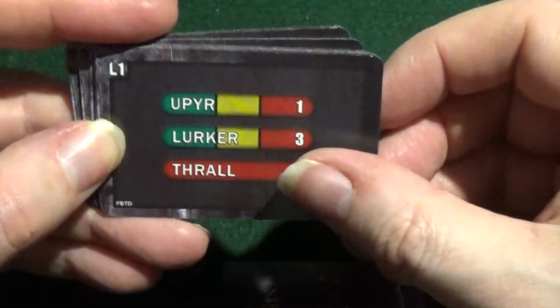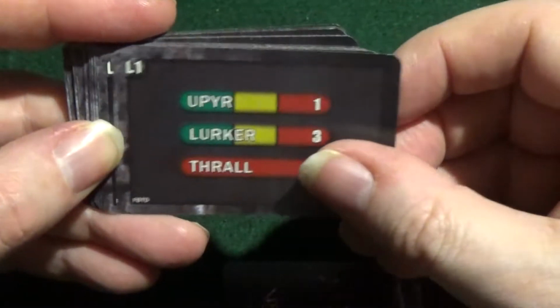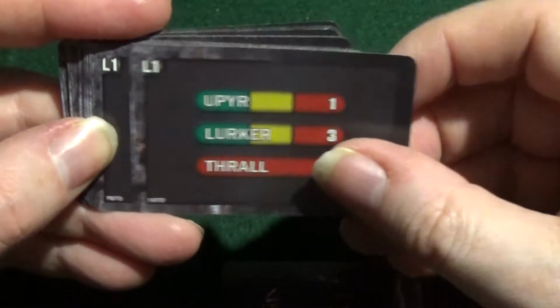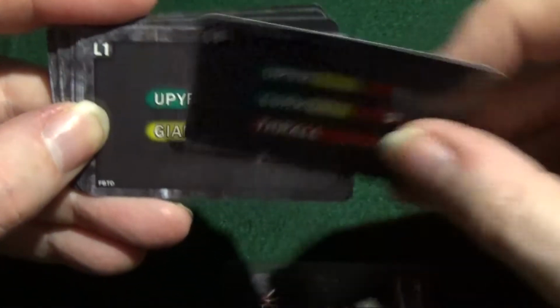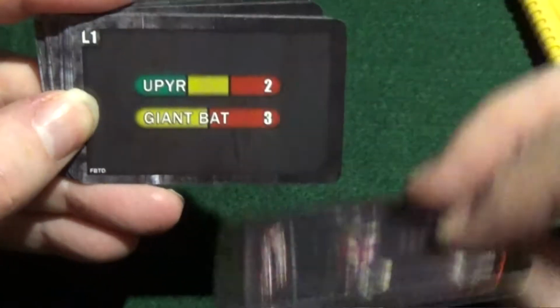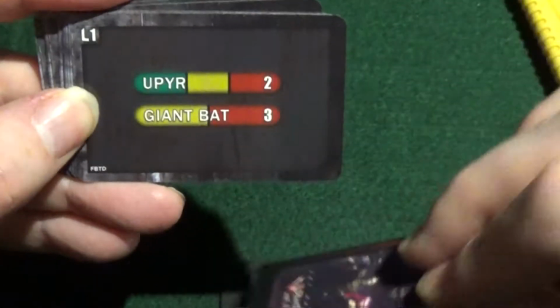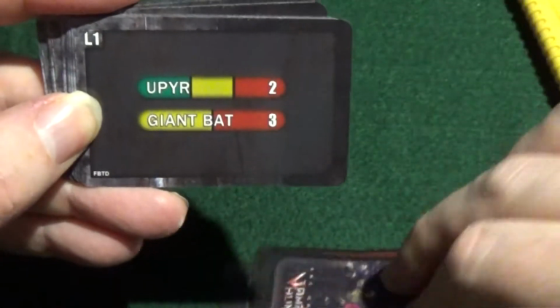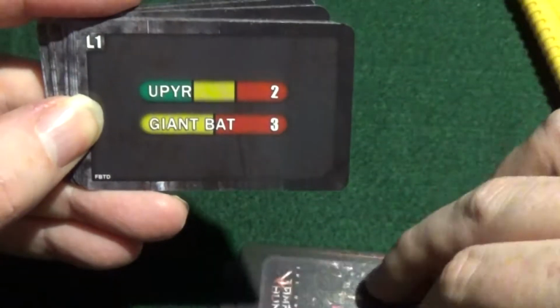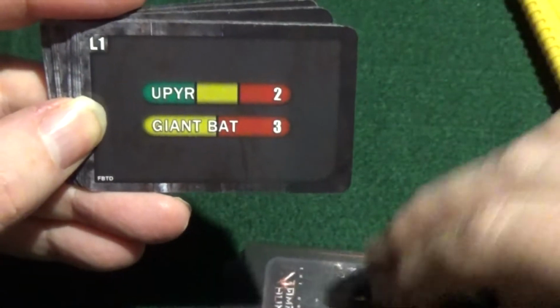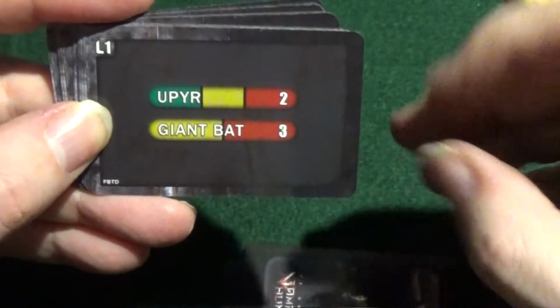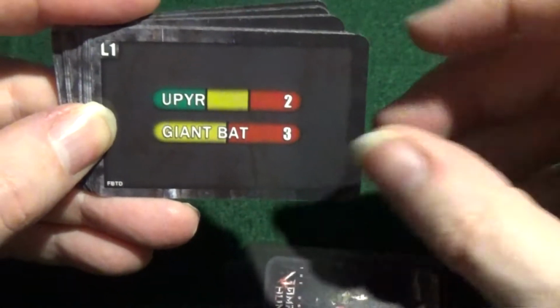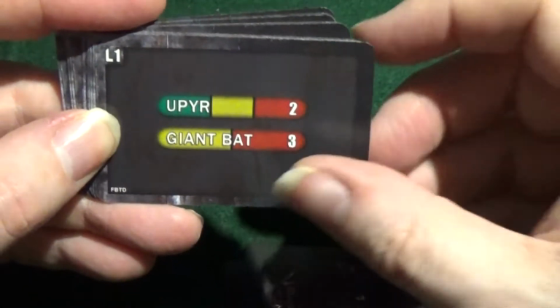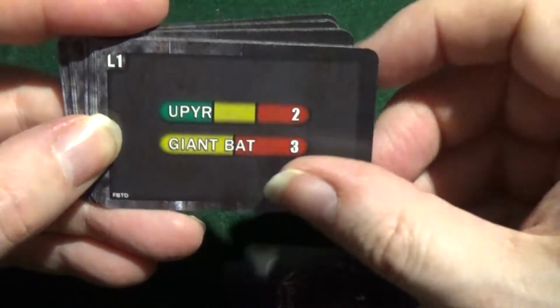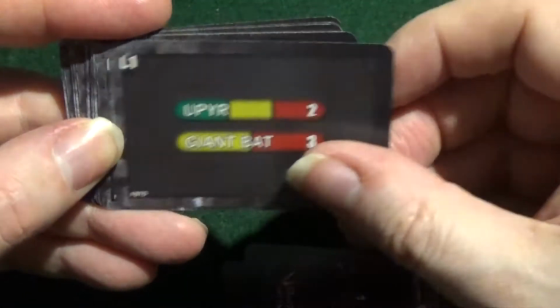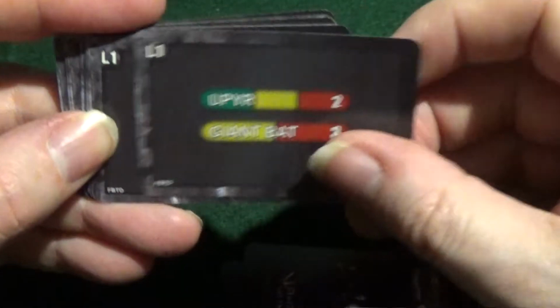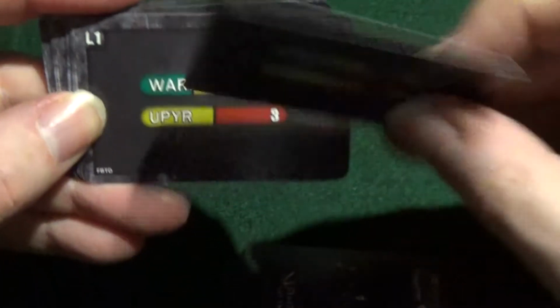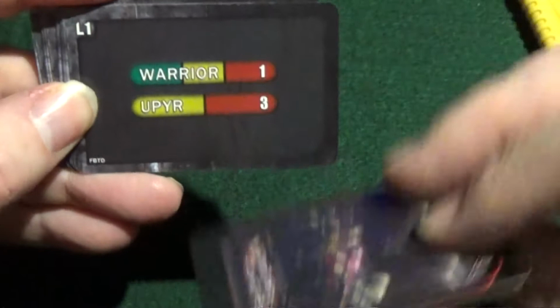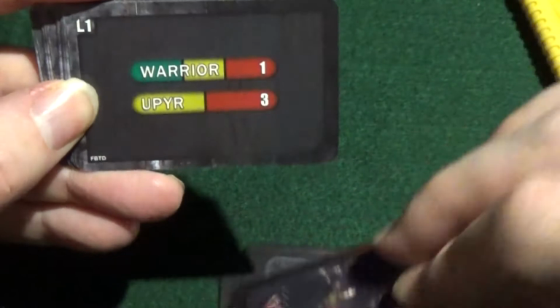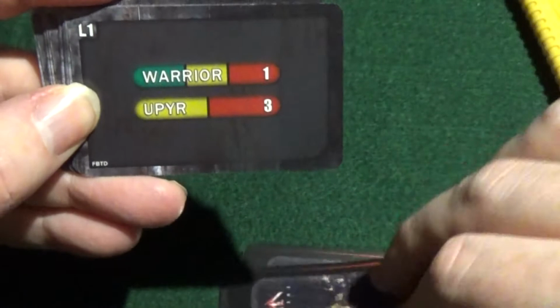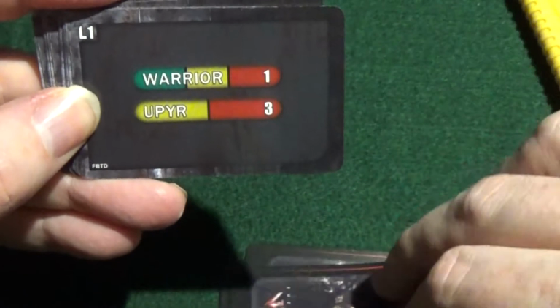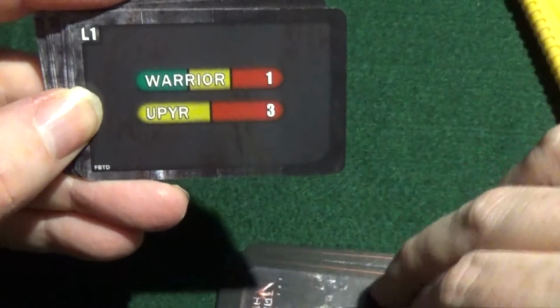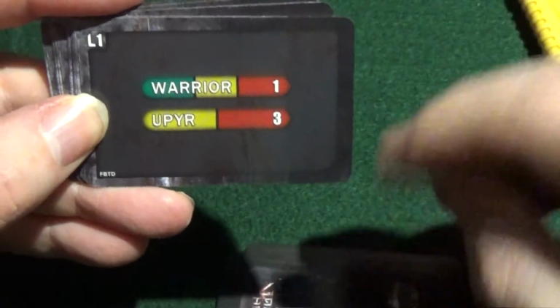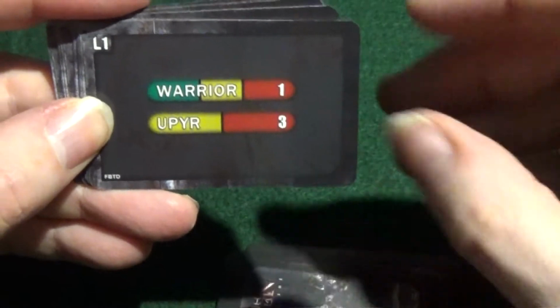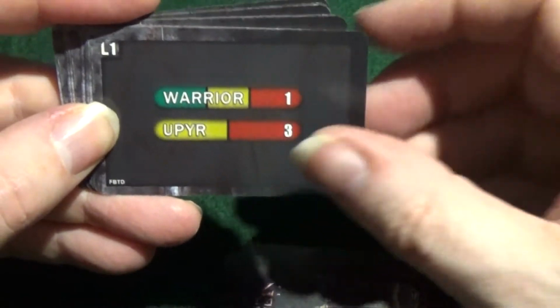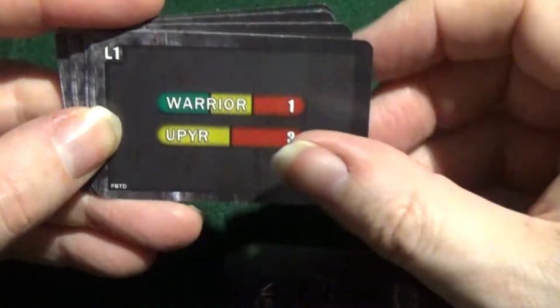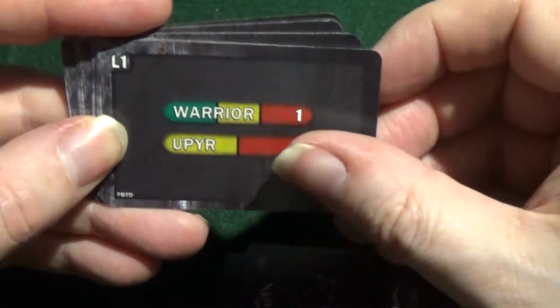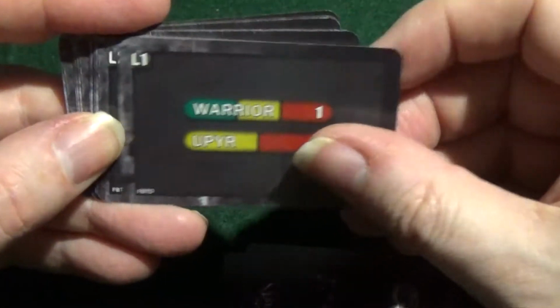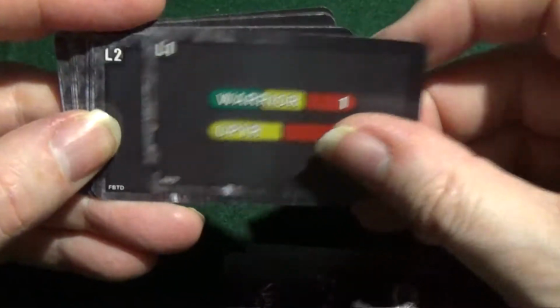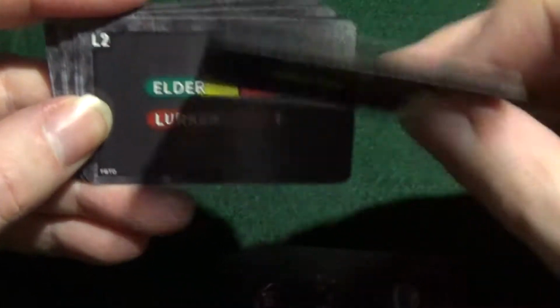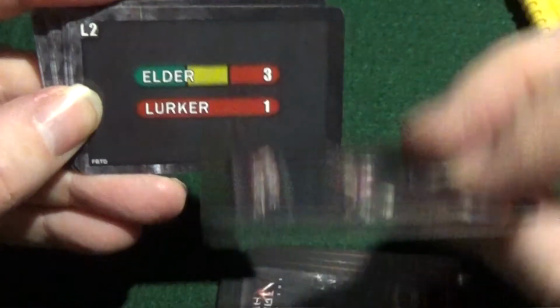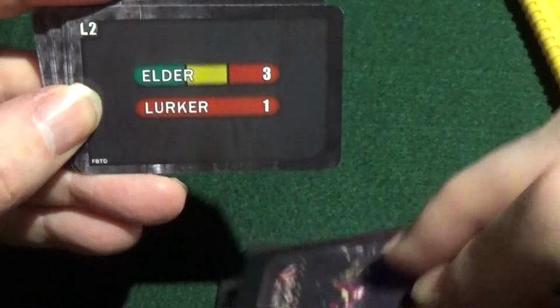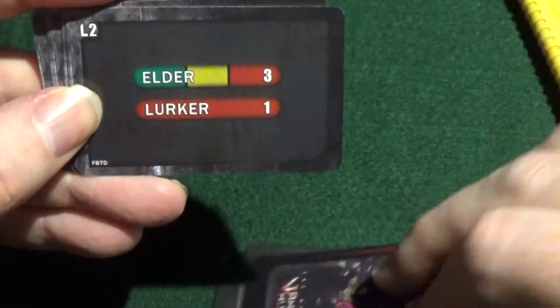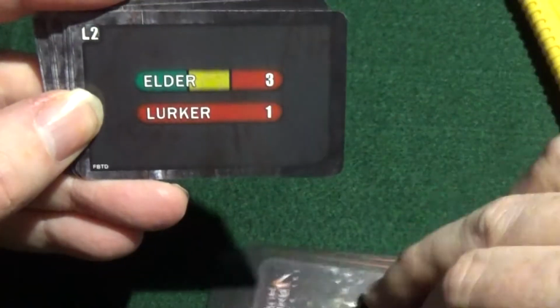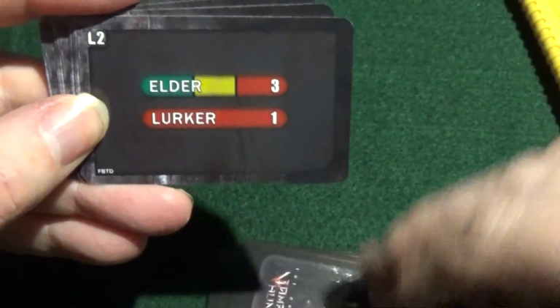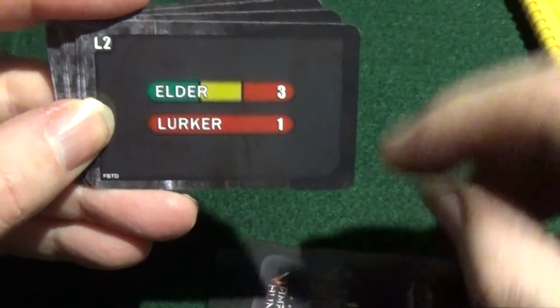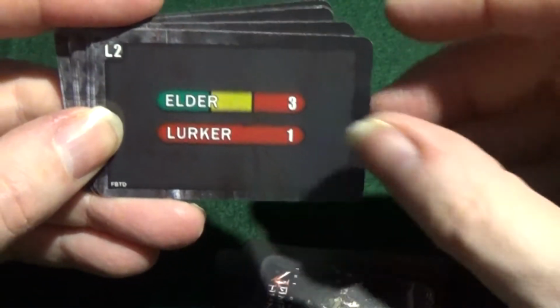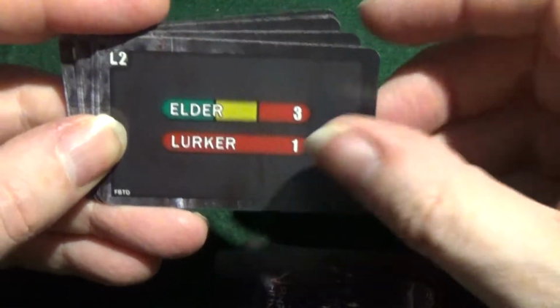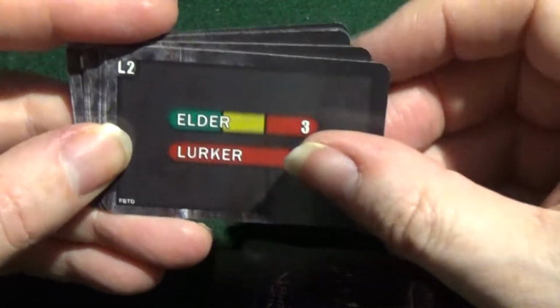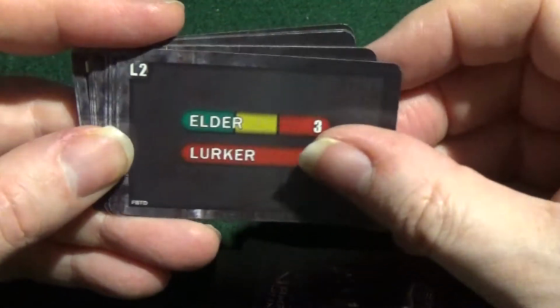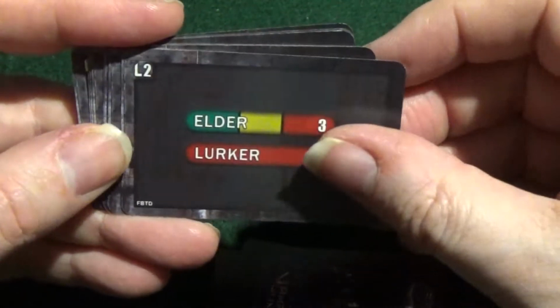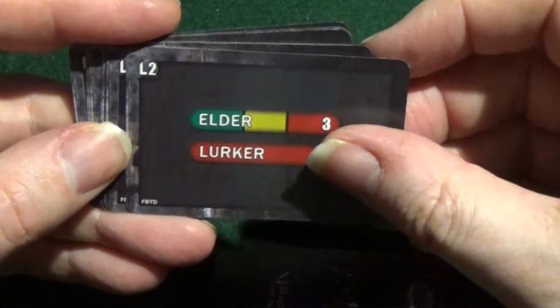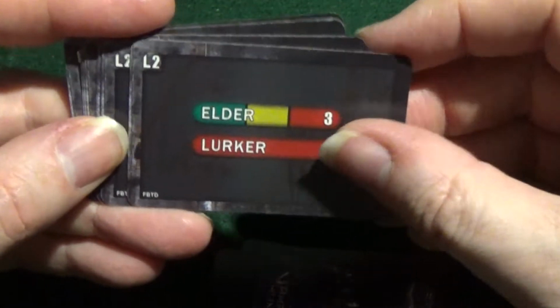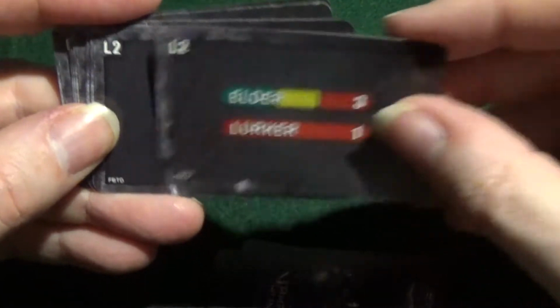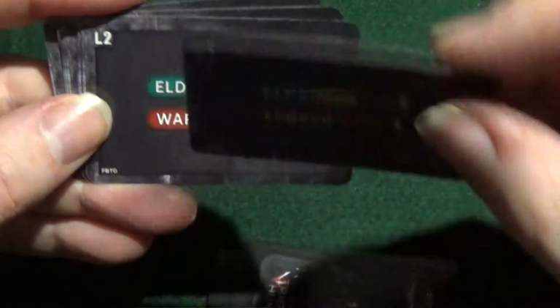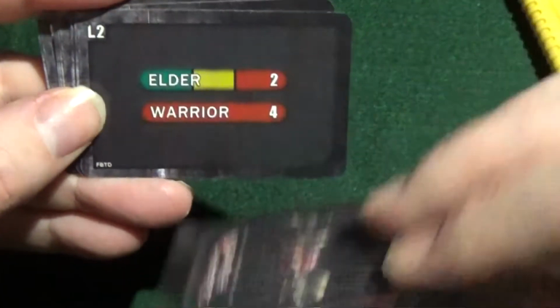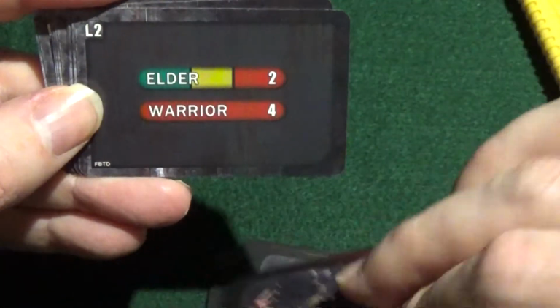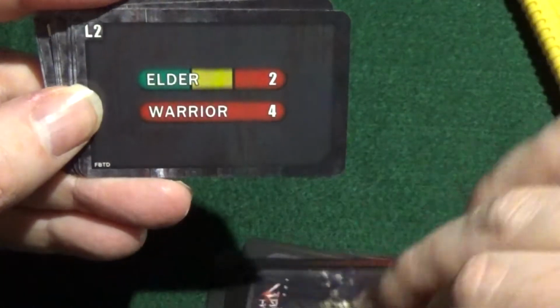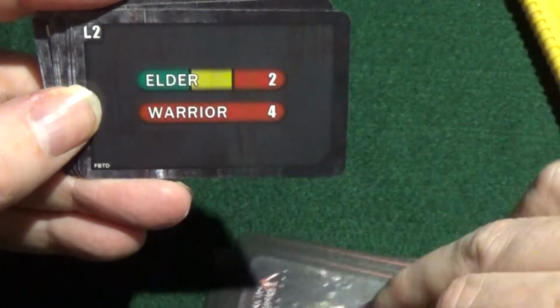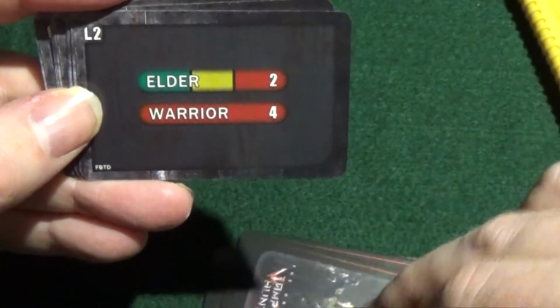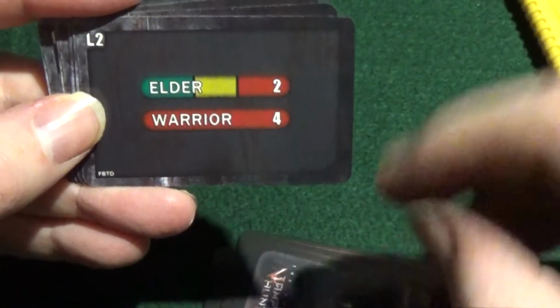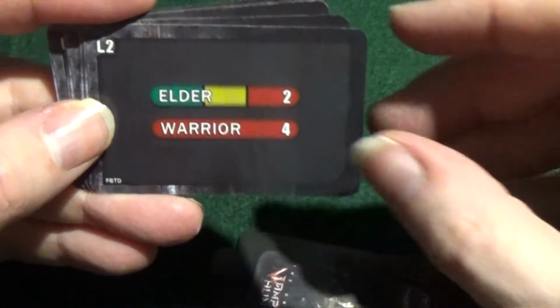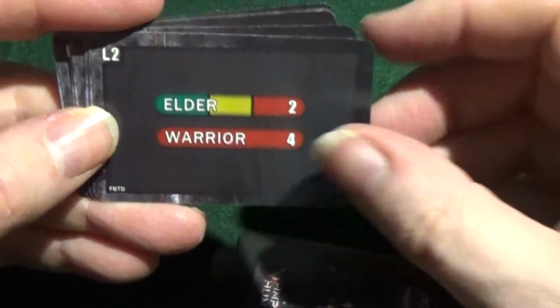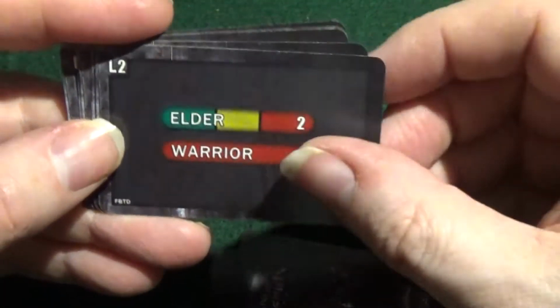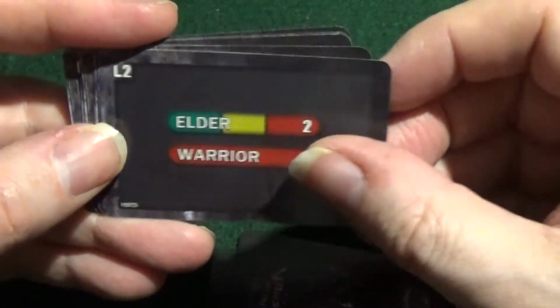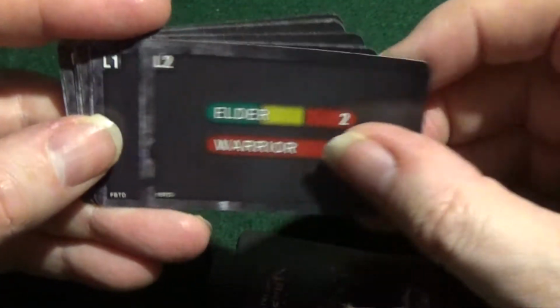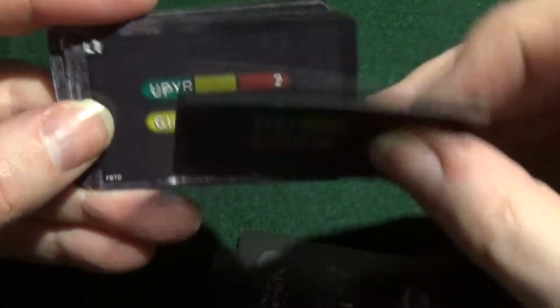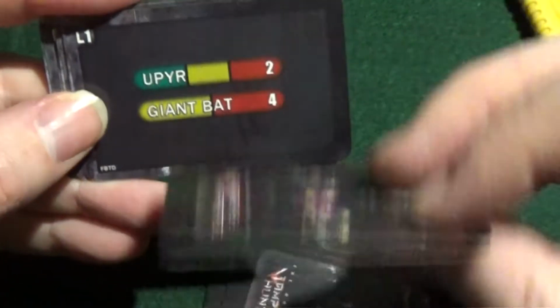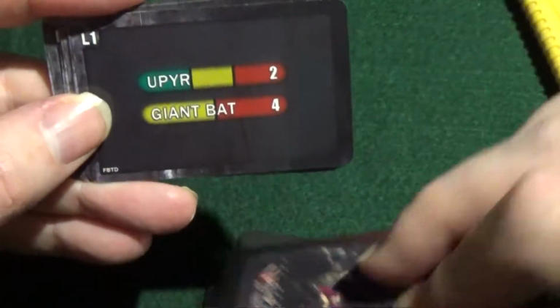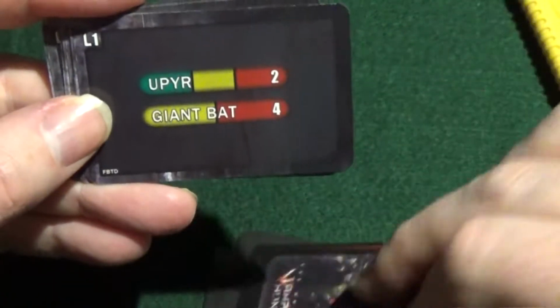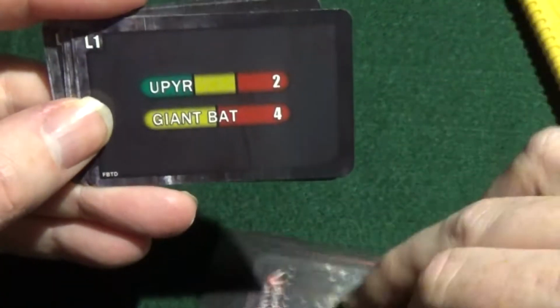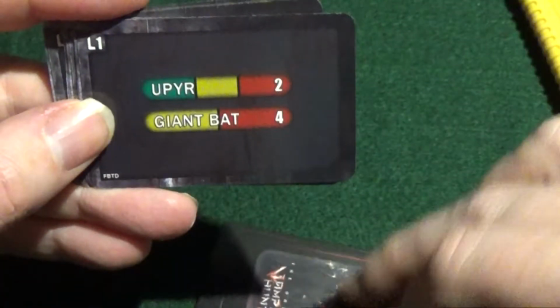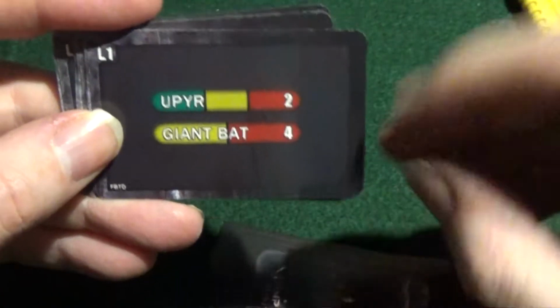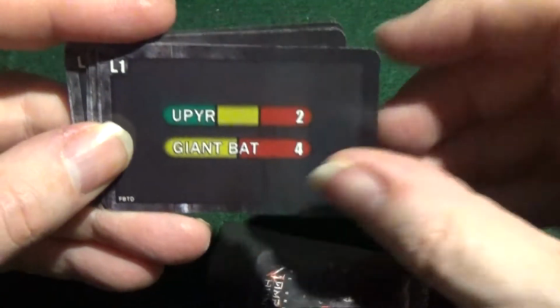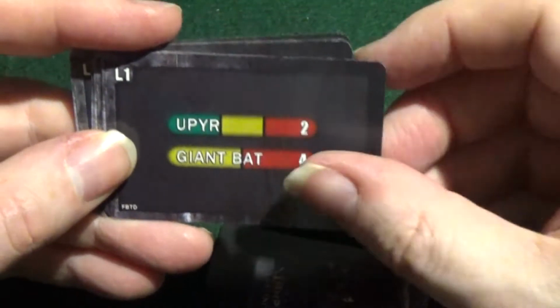Is there 1 campaign to this or is there 2? There's 1 campaign for this.